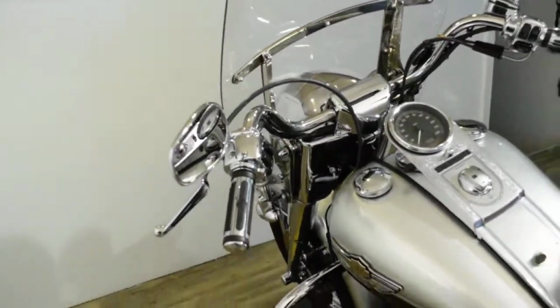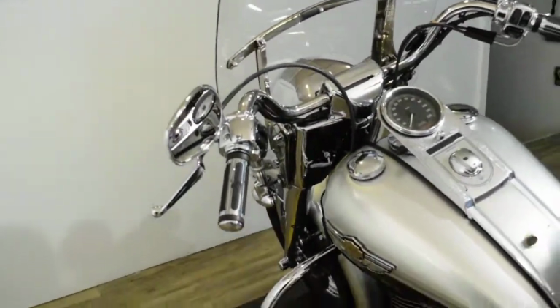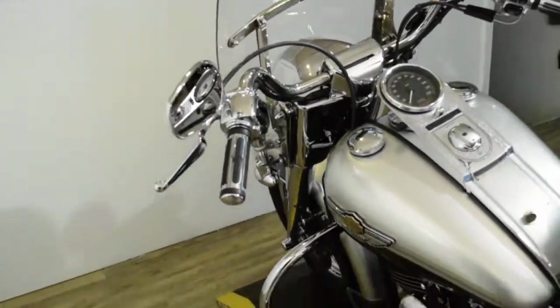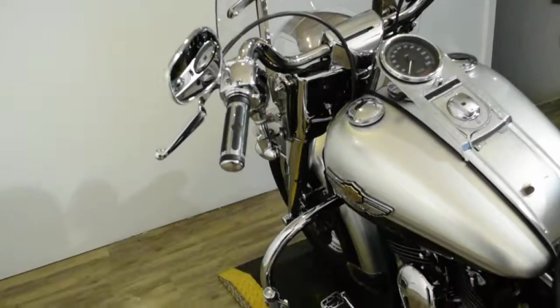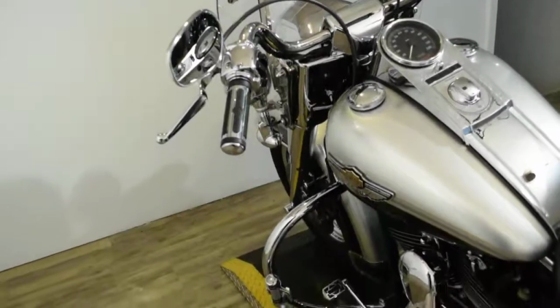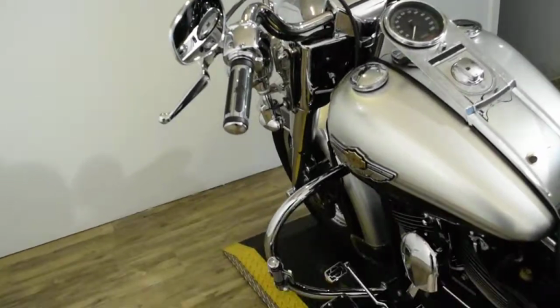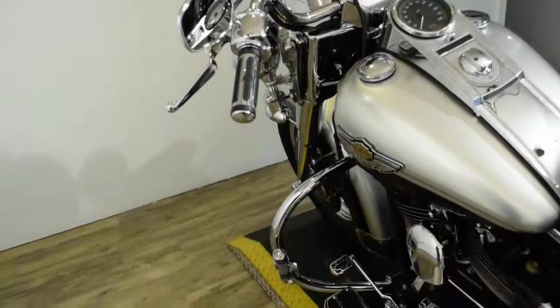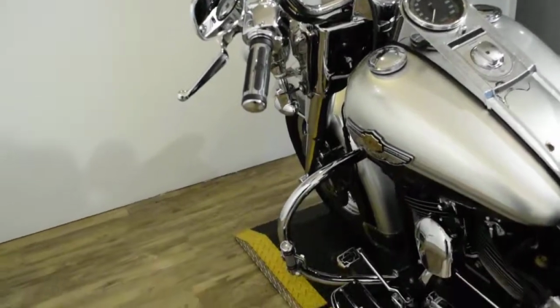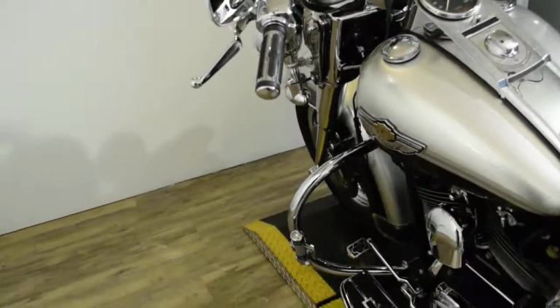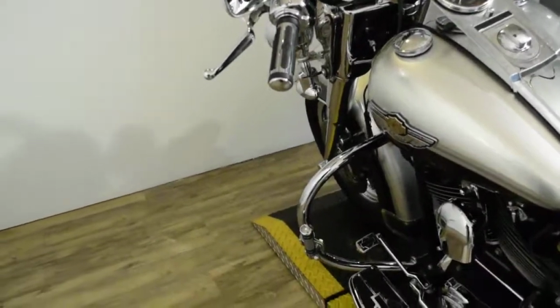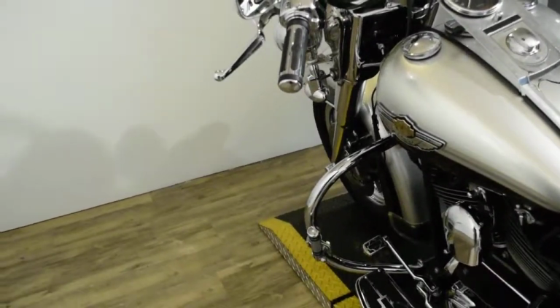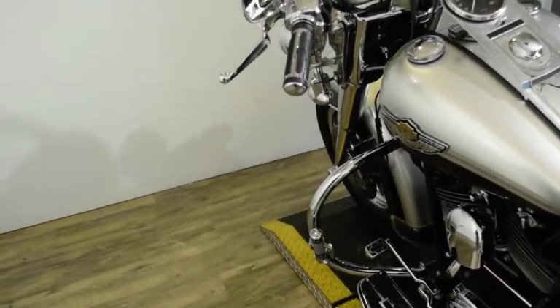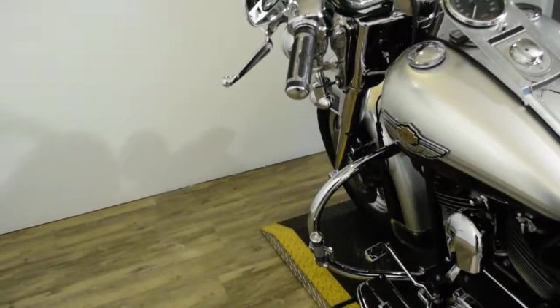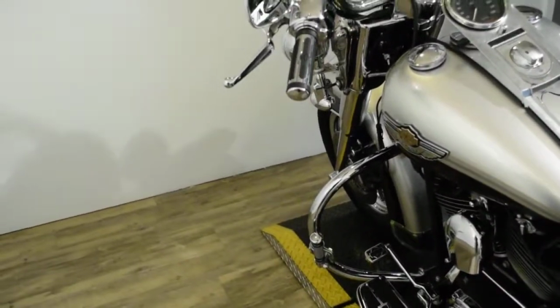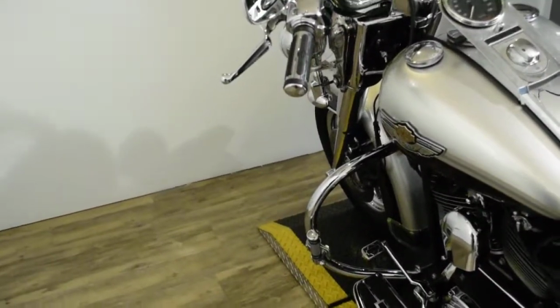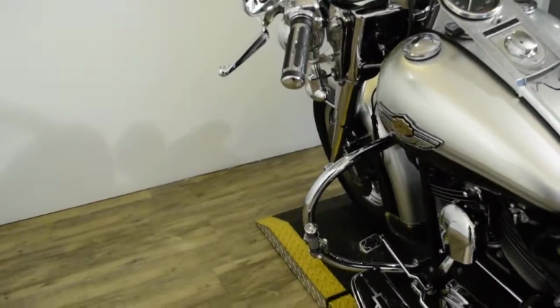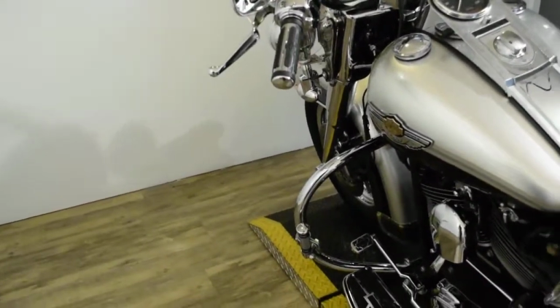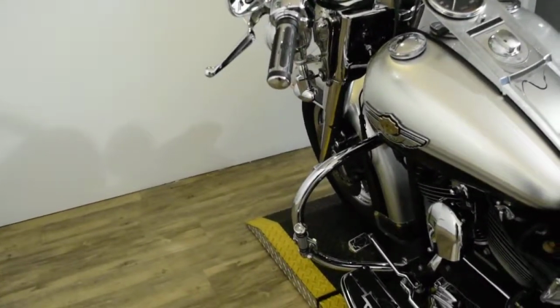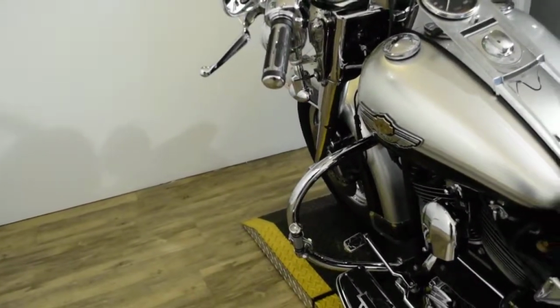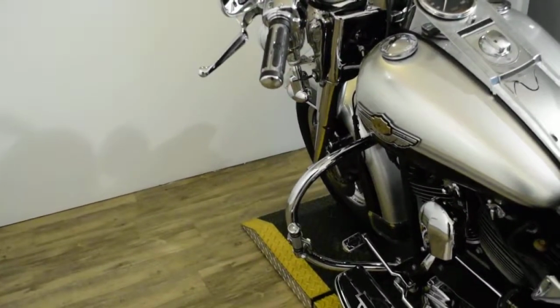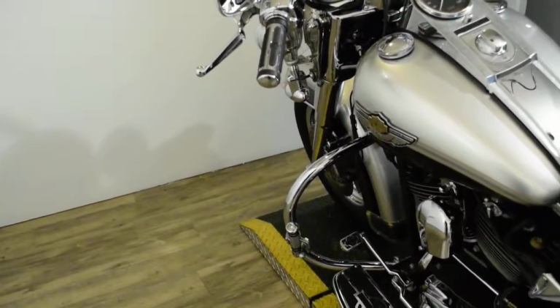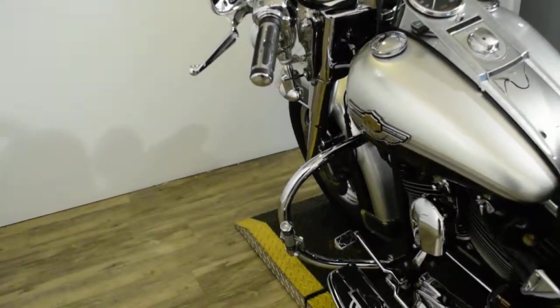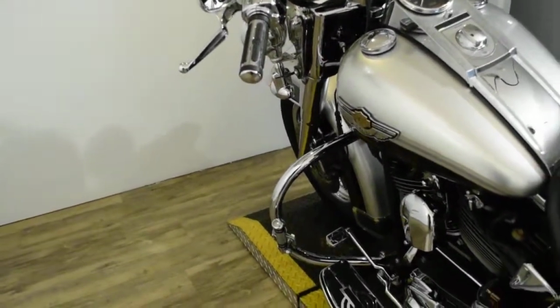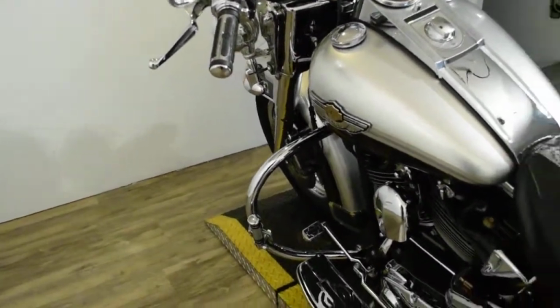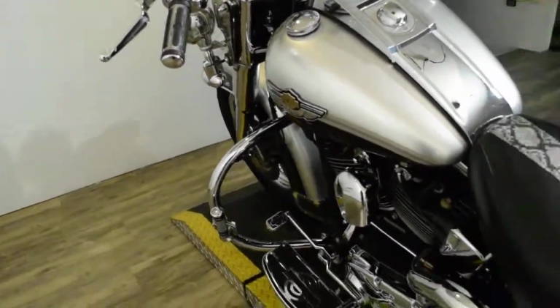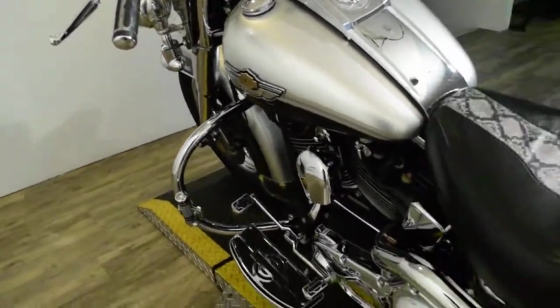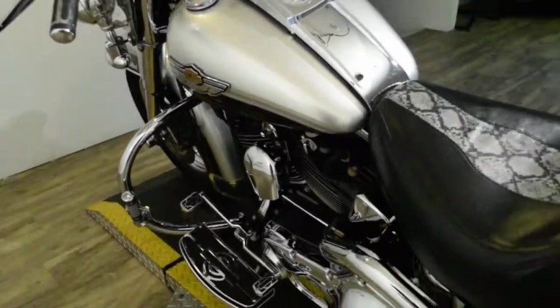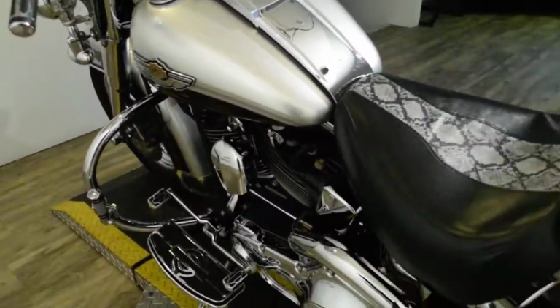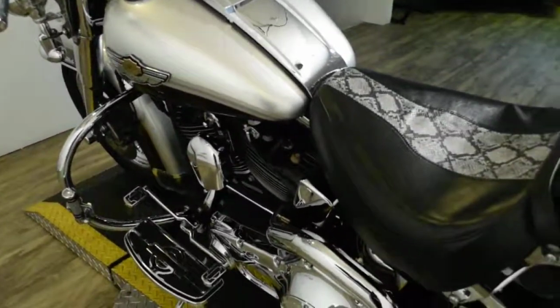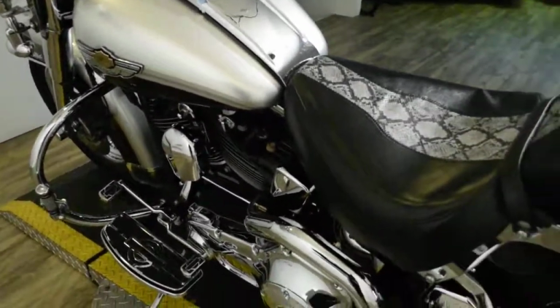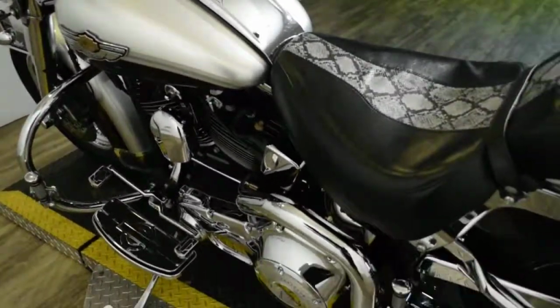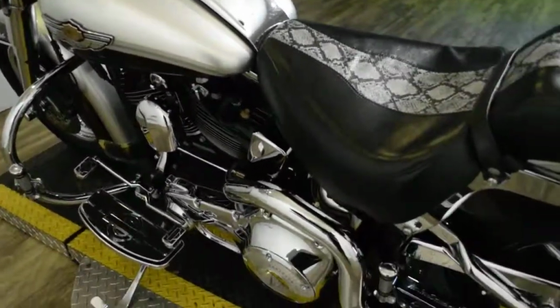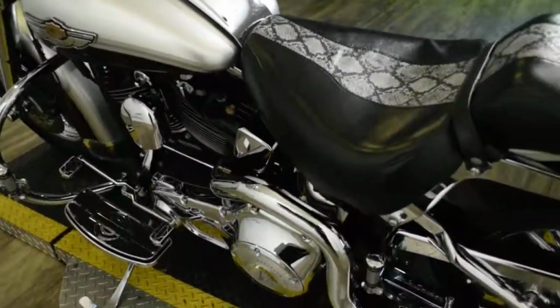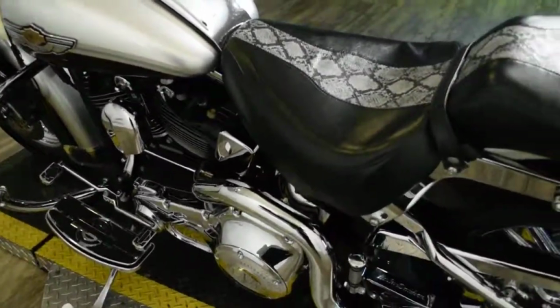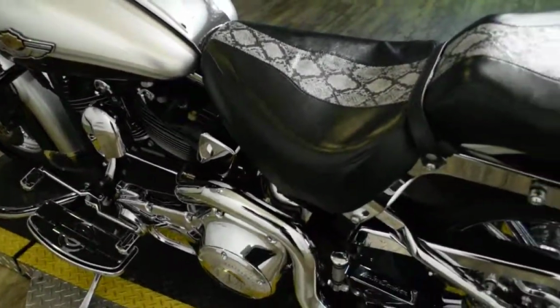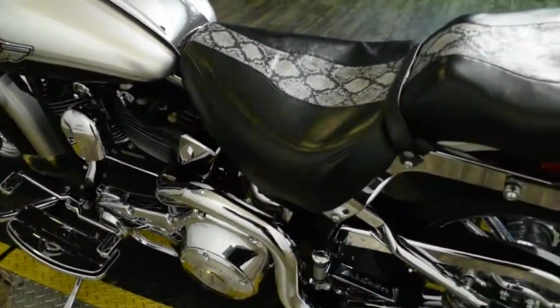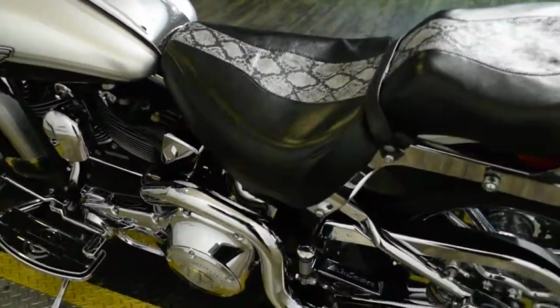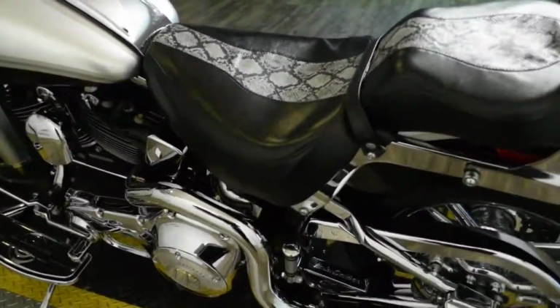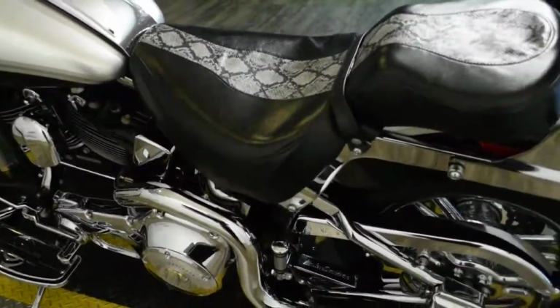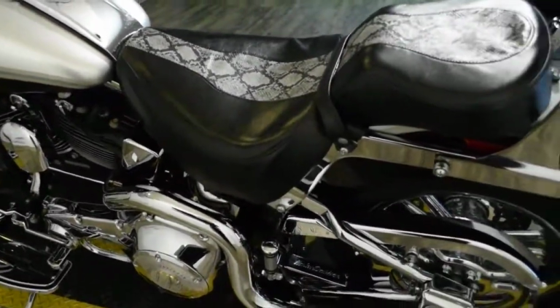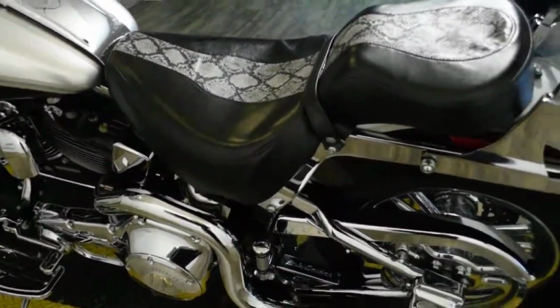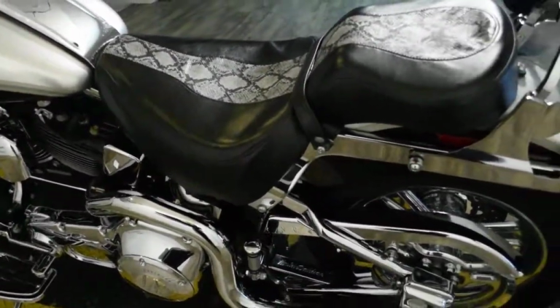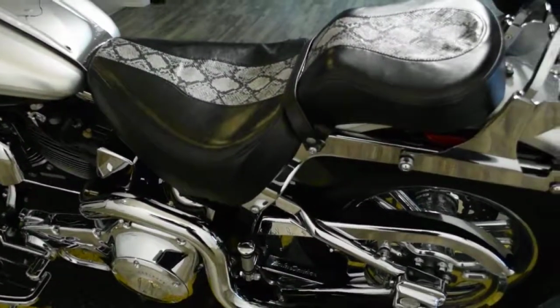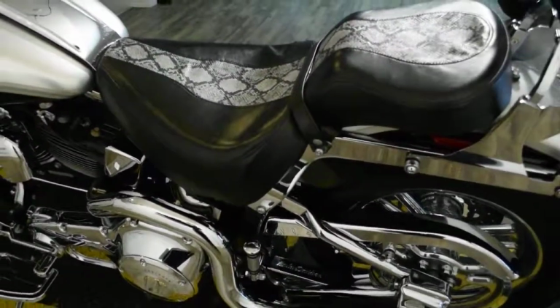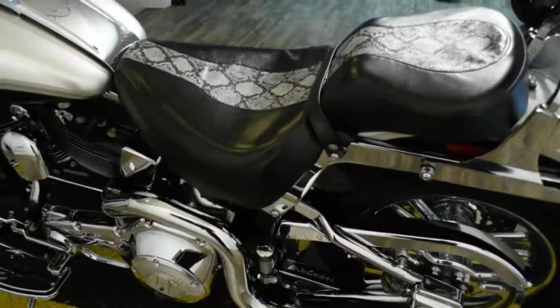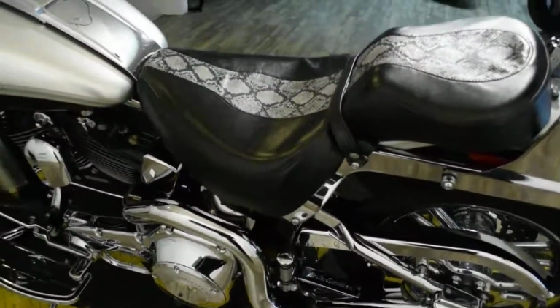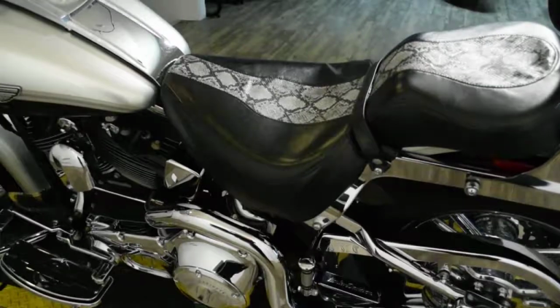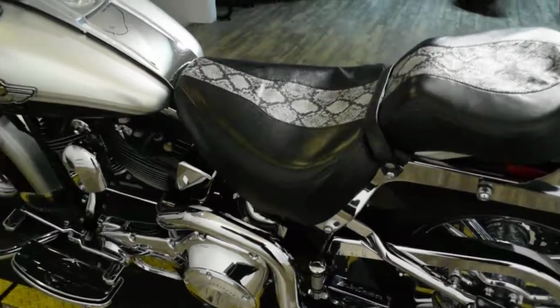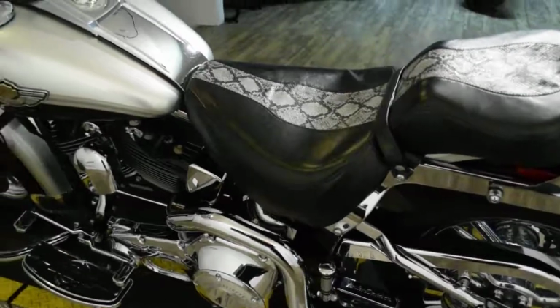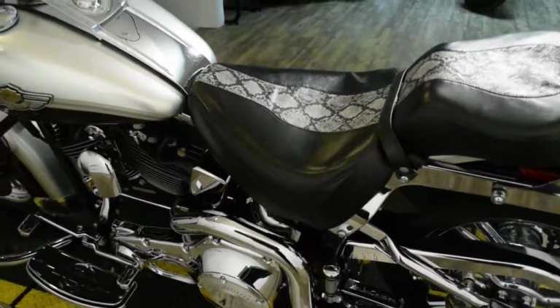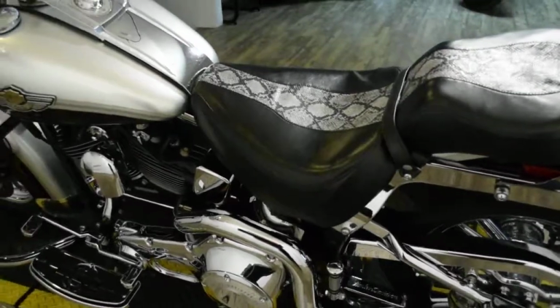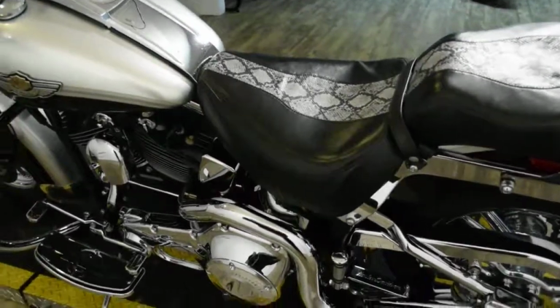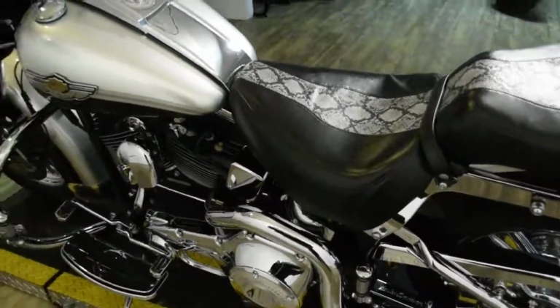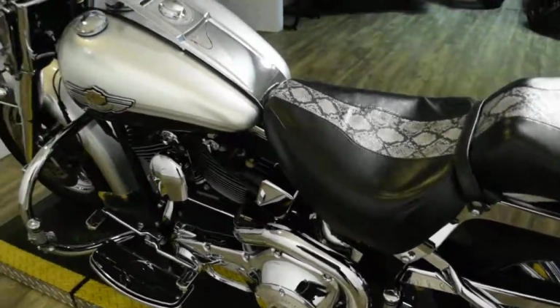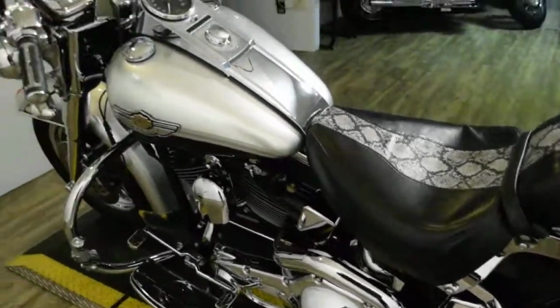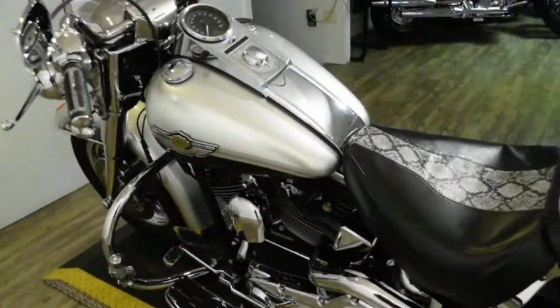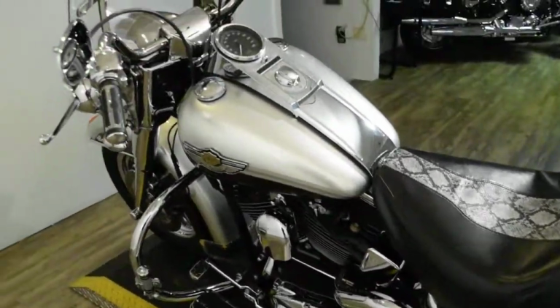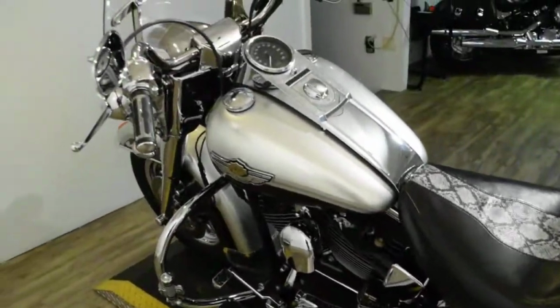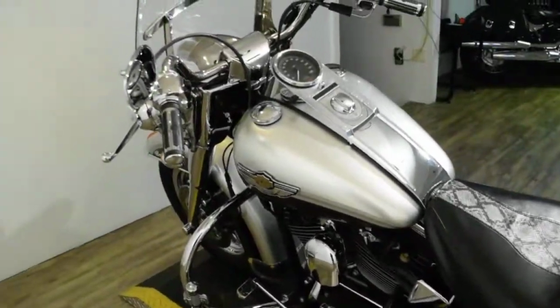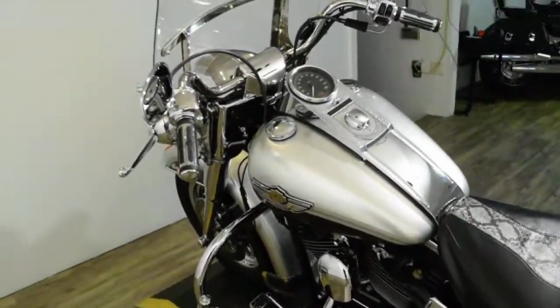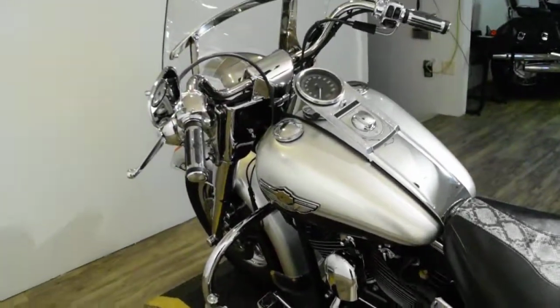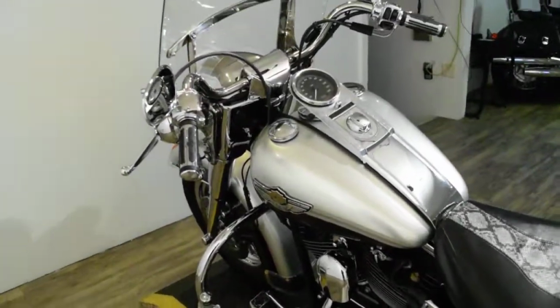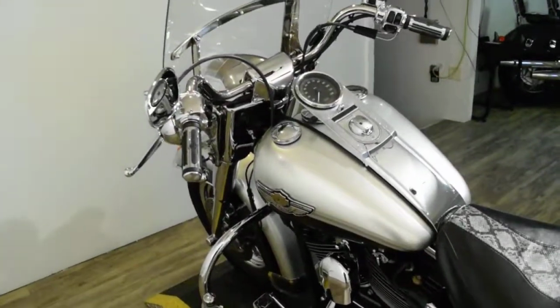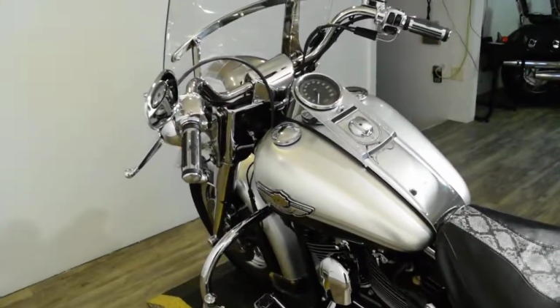It has highway bars with pegs, the chrome swing arm, chrome pulley, floorboards, and a chrome switch housing.